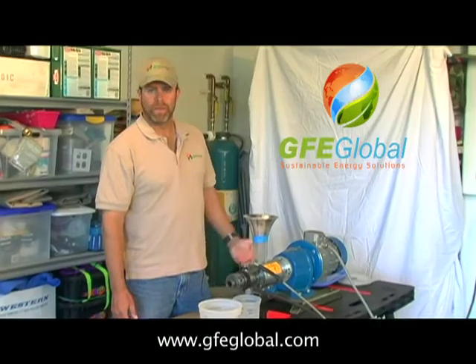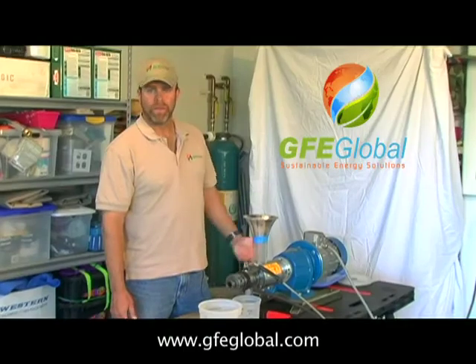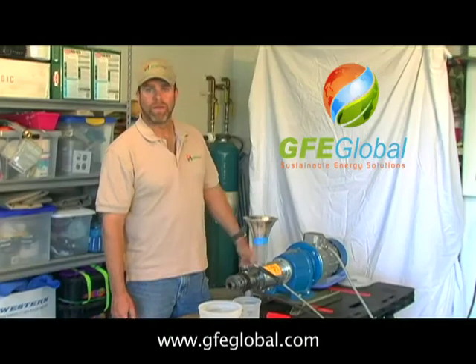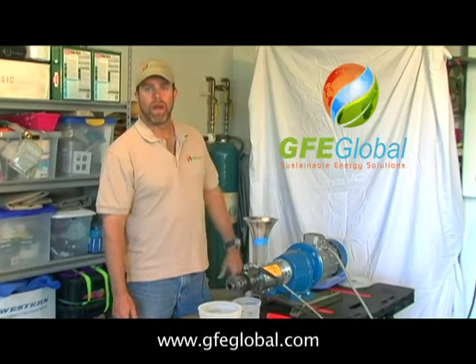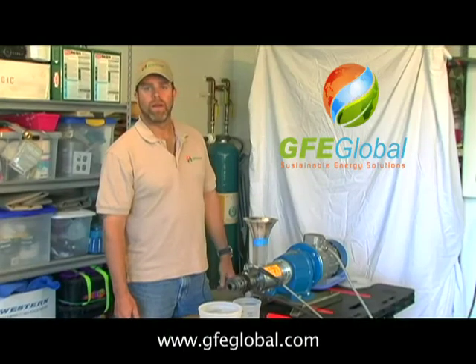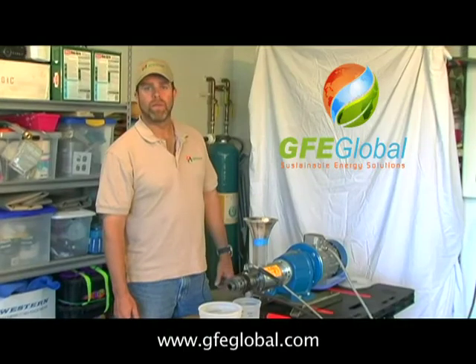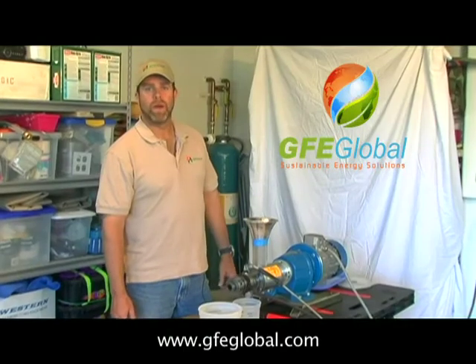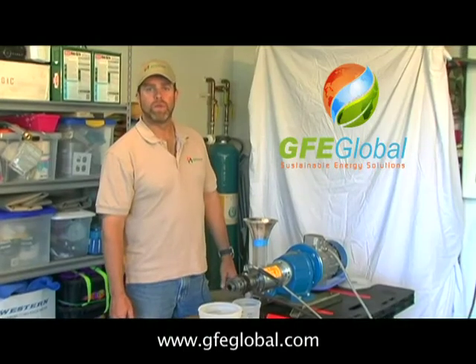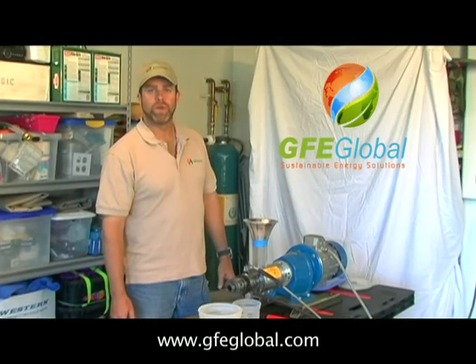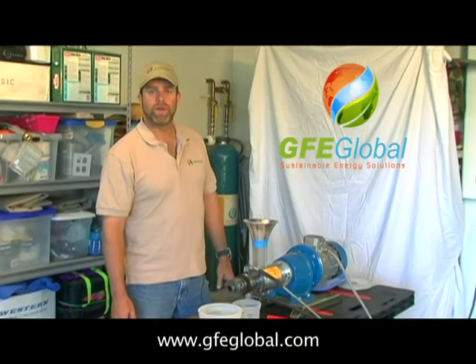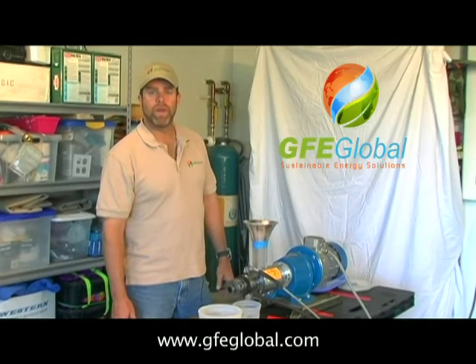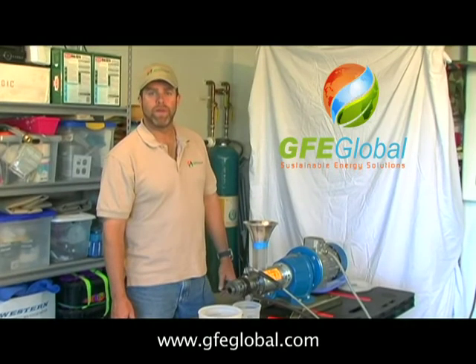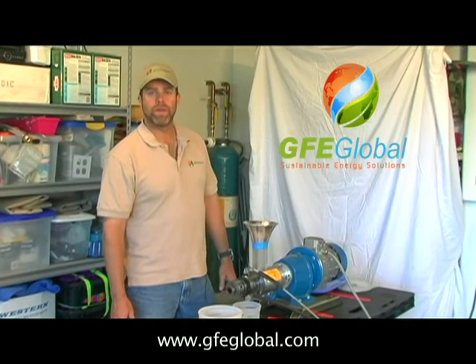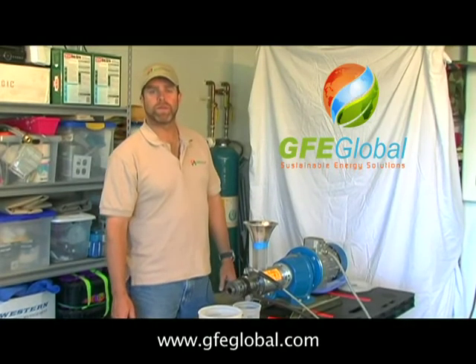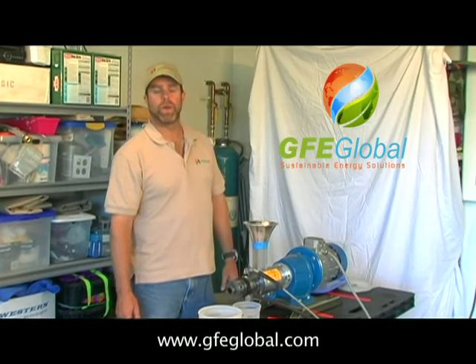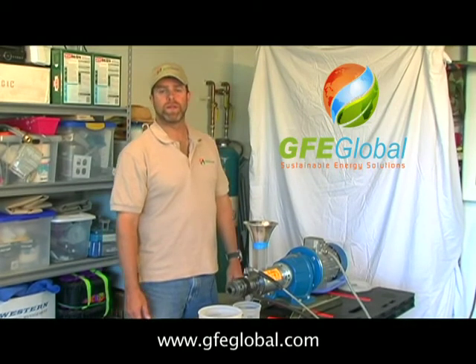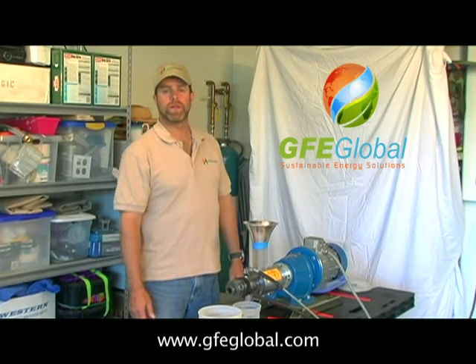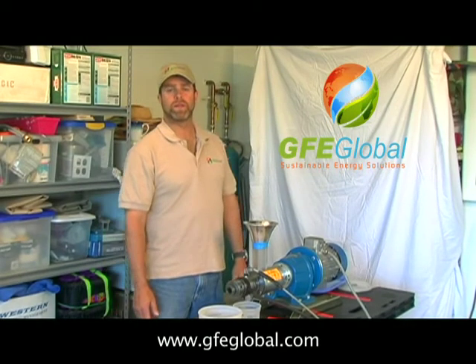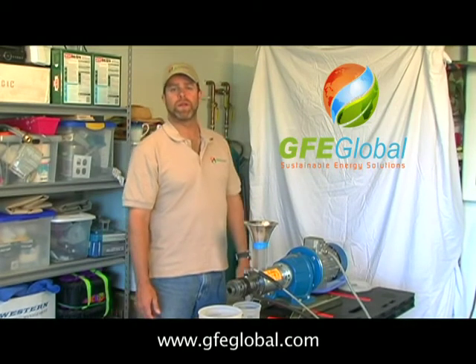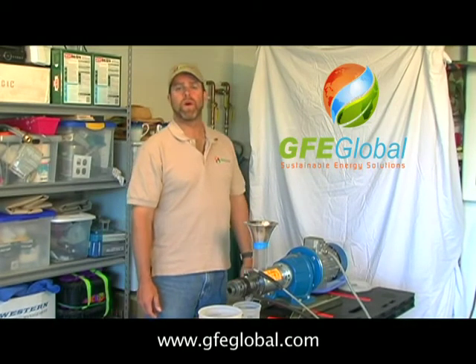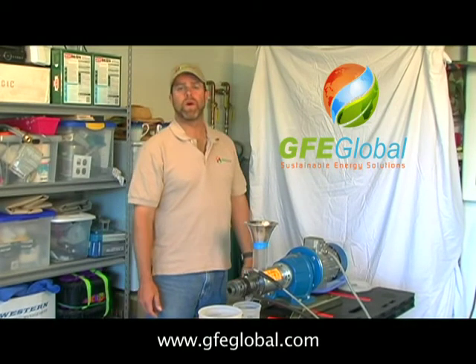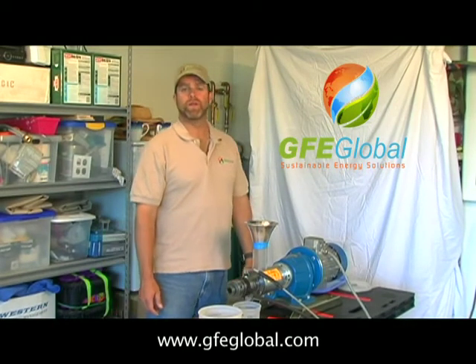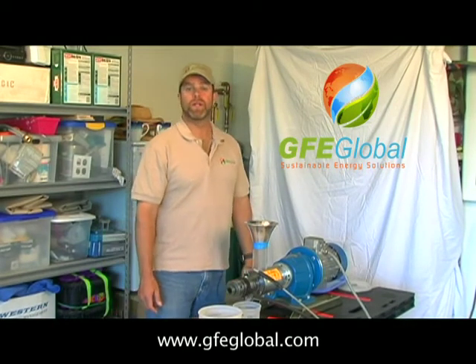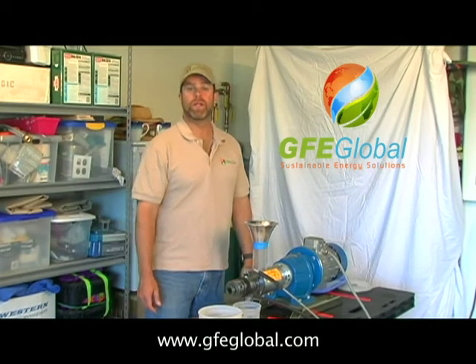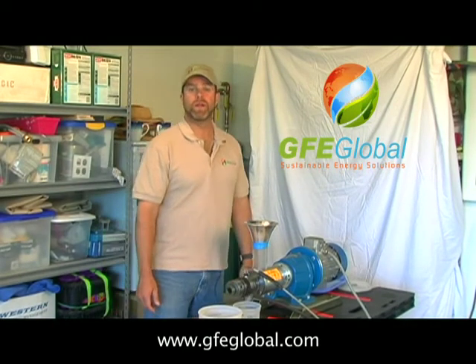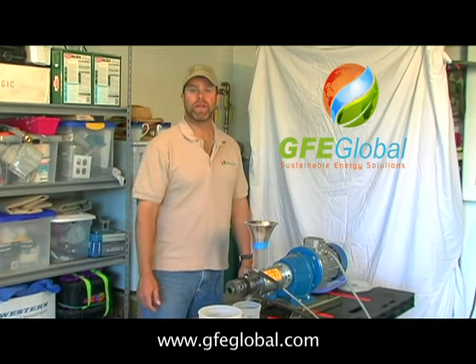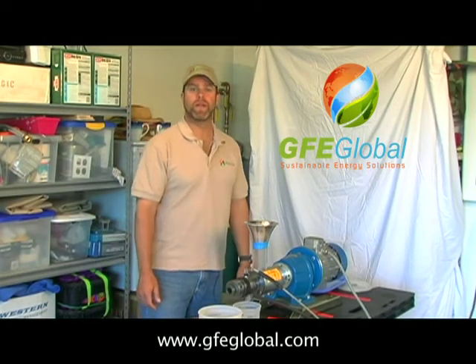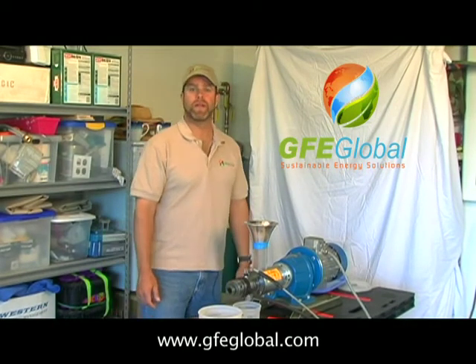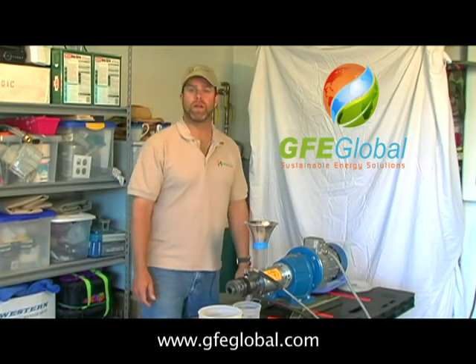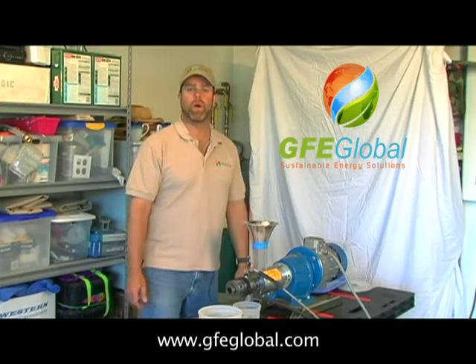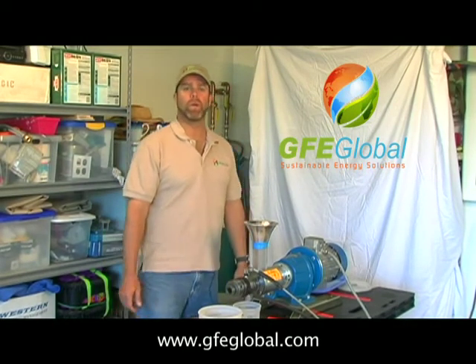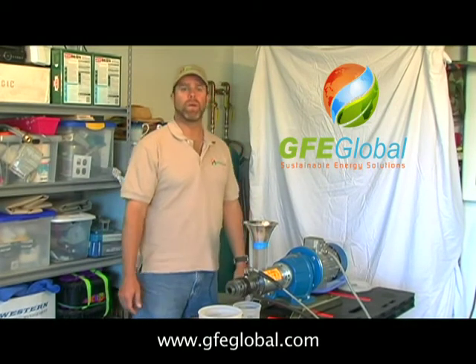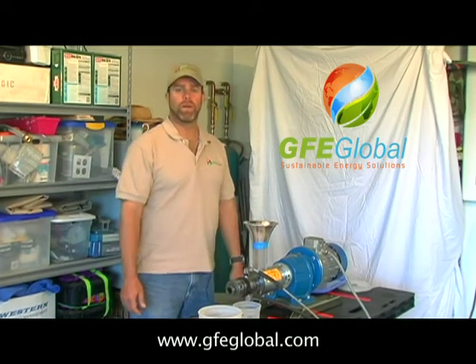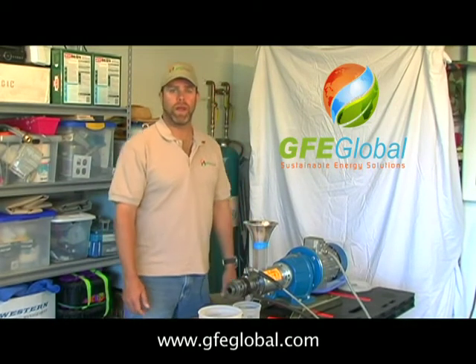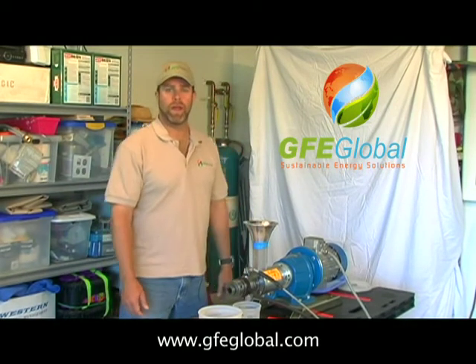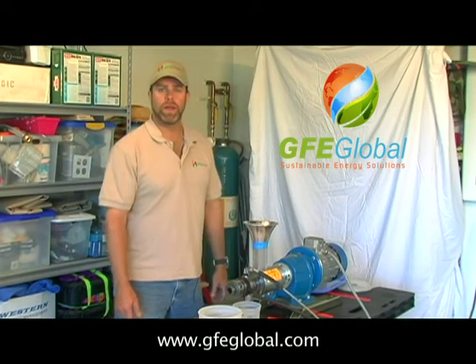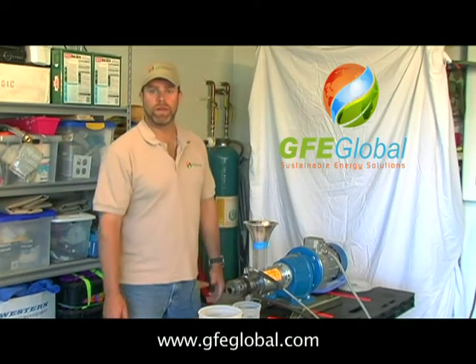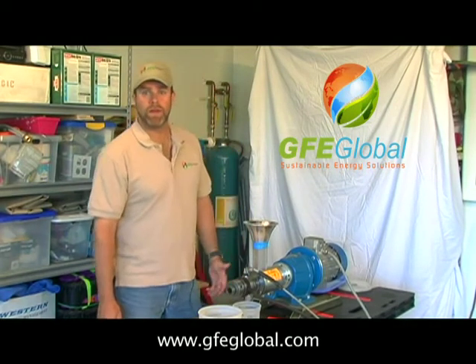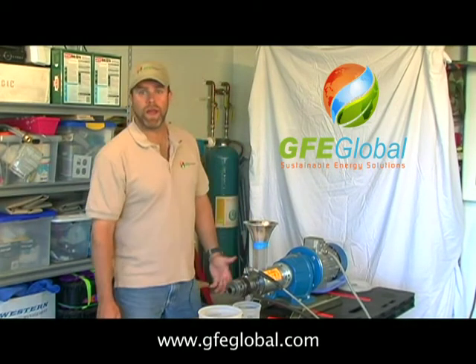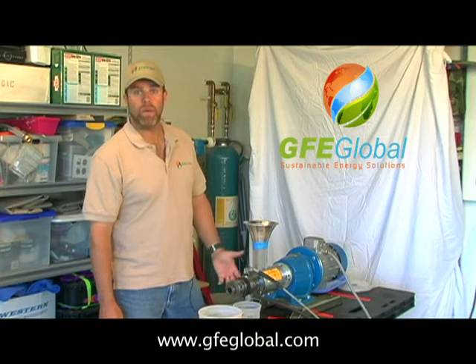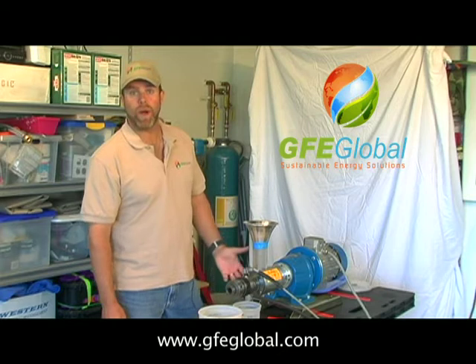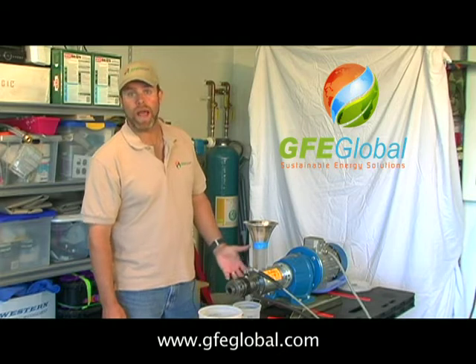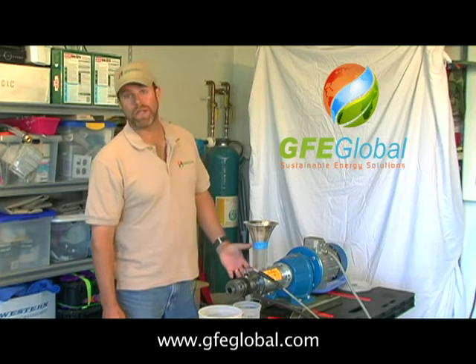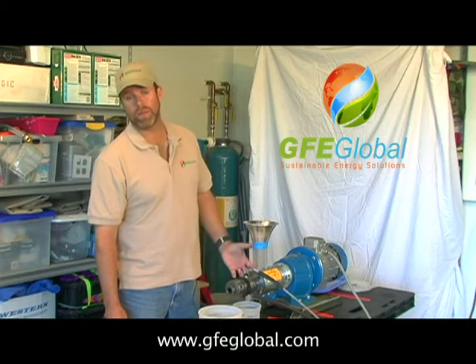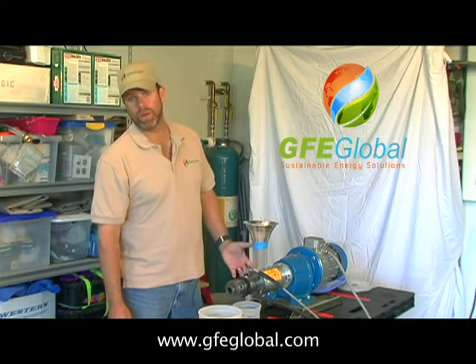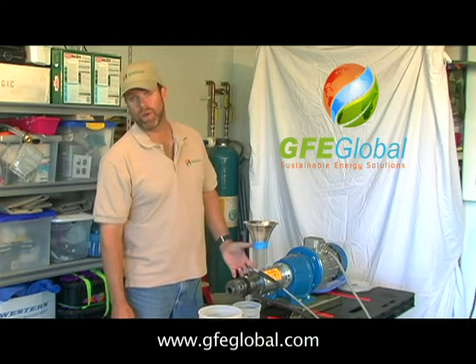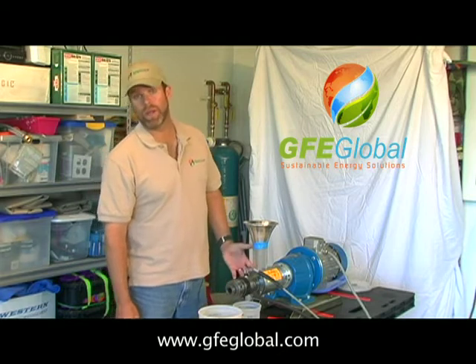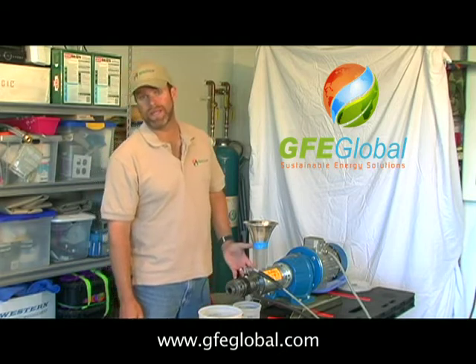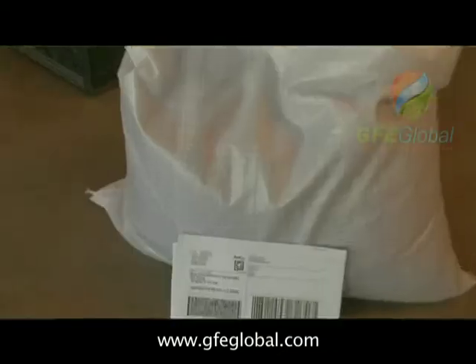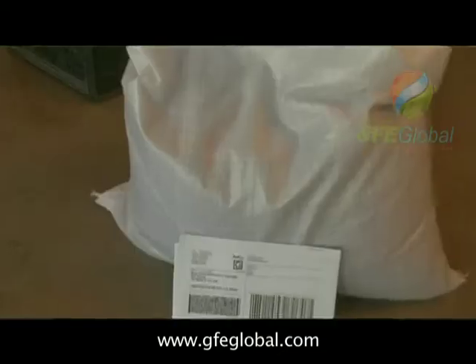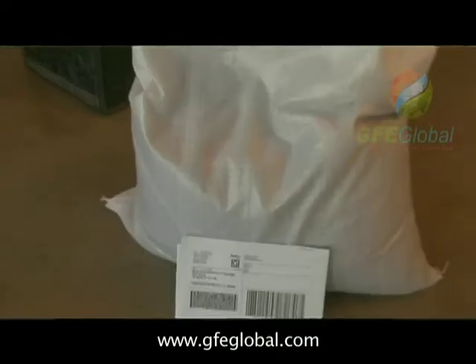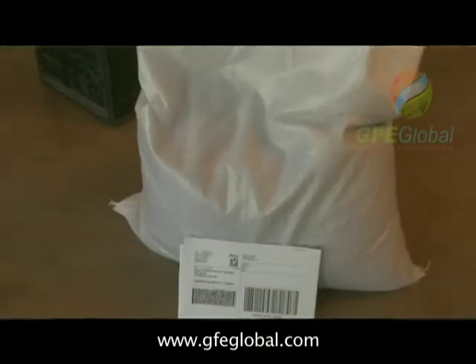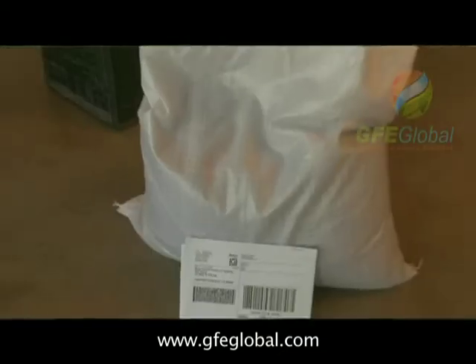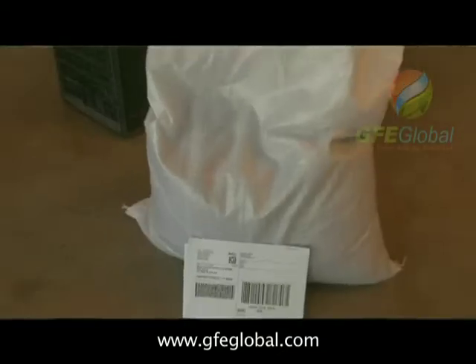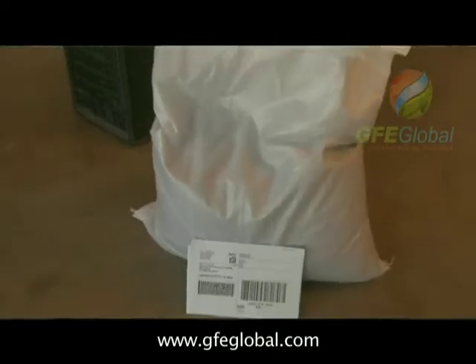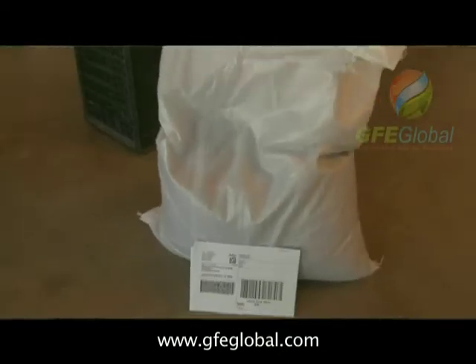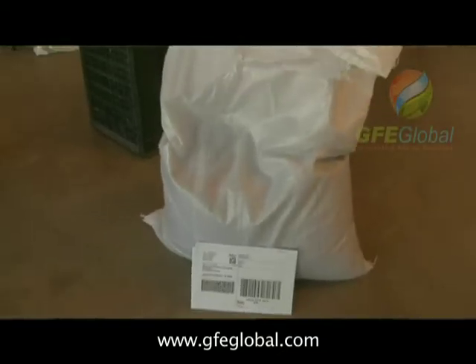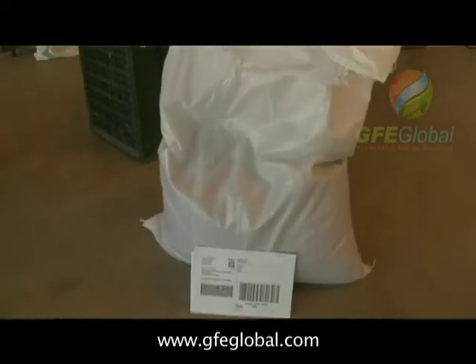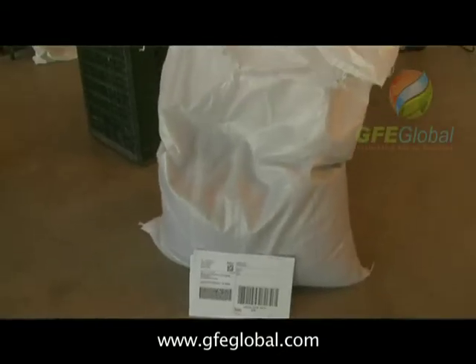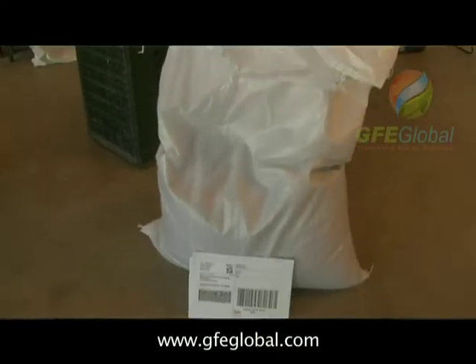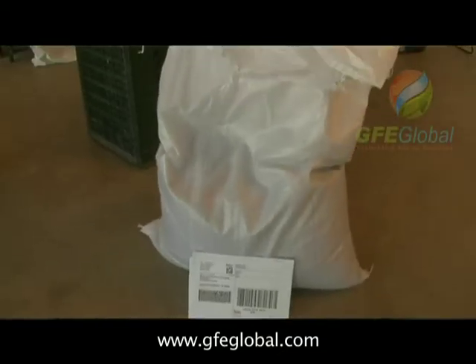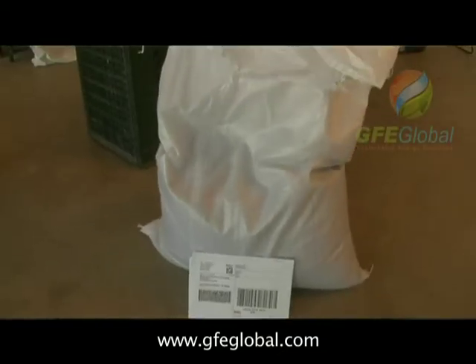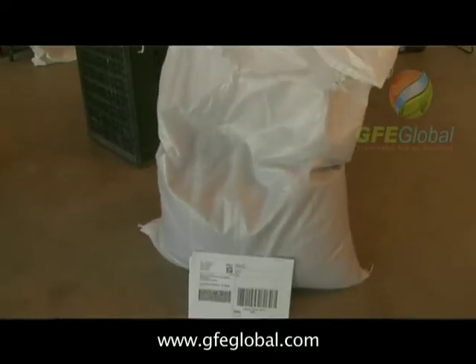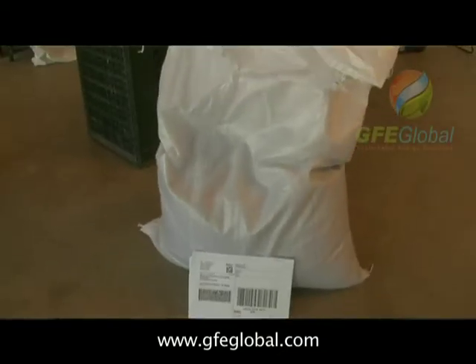Hi, my name is Trevor Nevis, President and CEO of GFE Global, and today we're actually going to be doing a test for one of our clients.